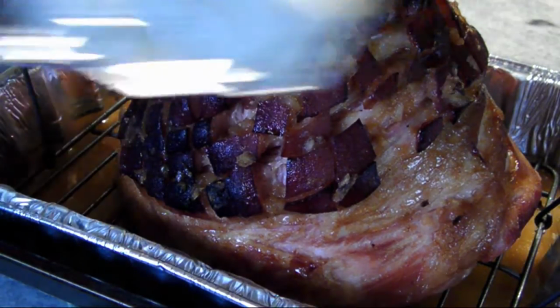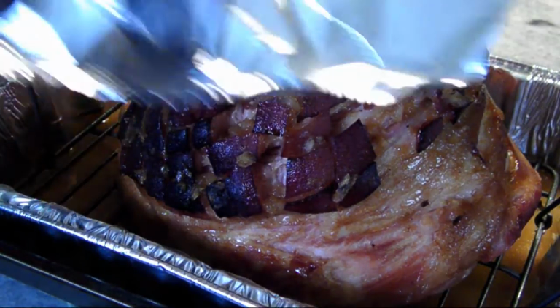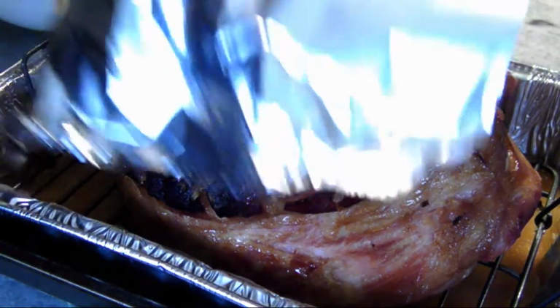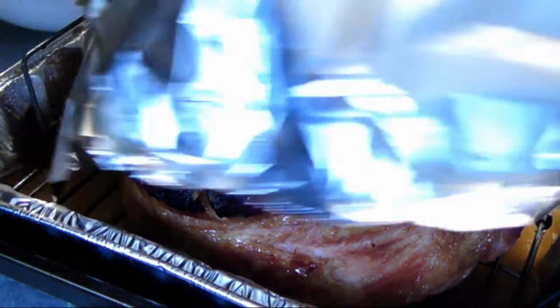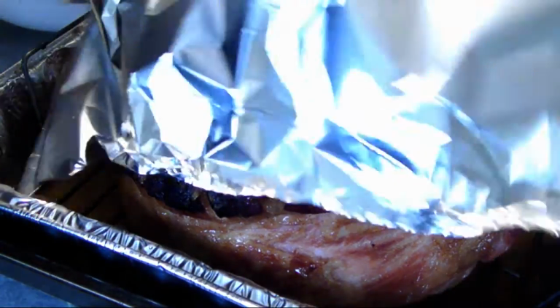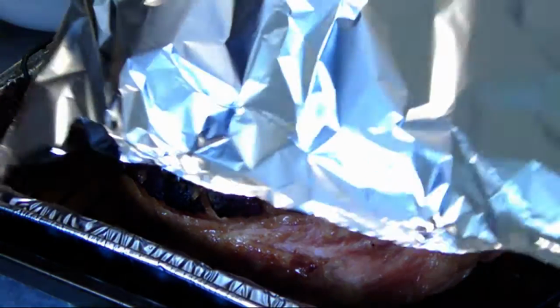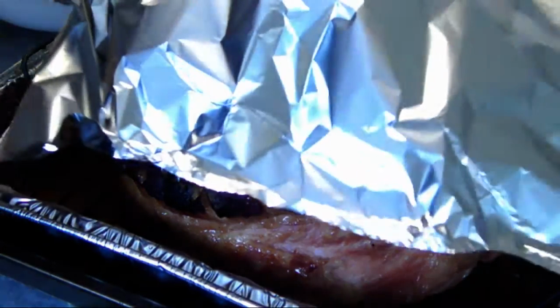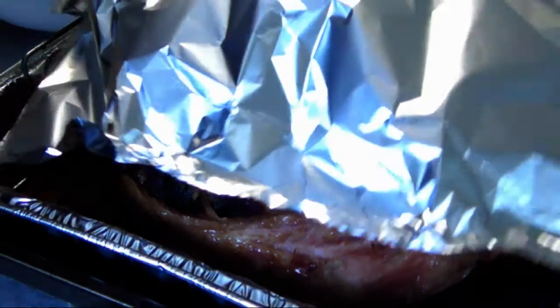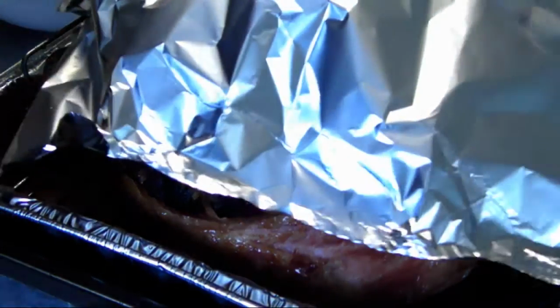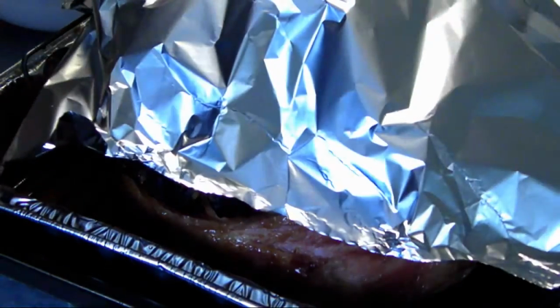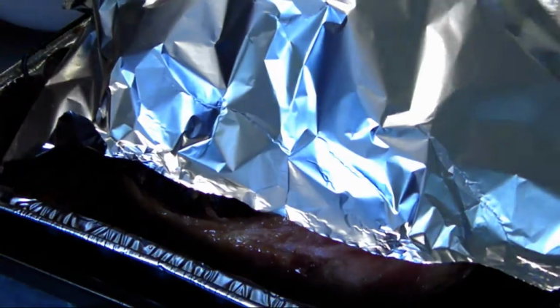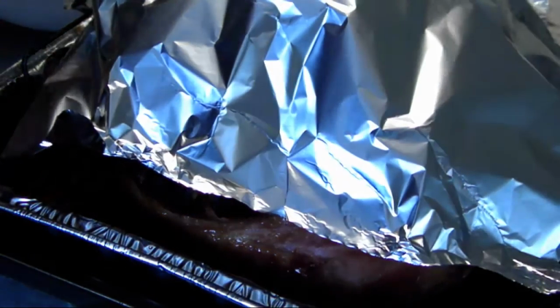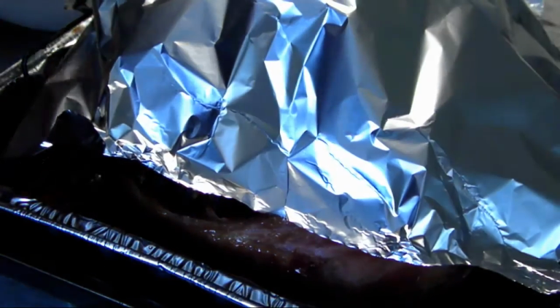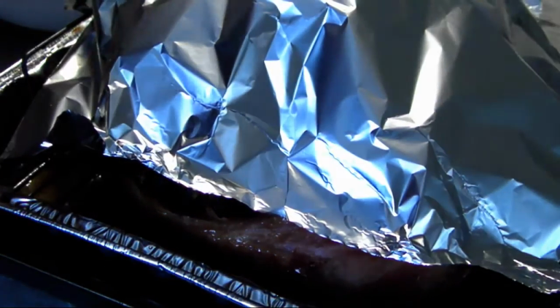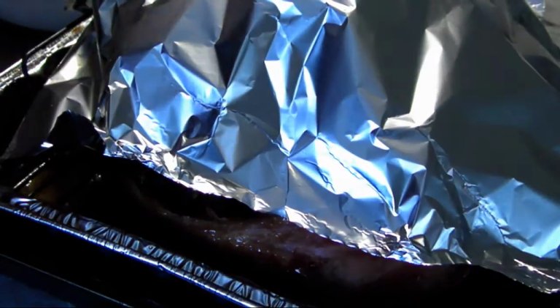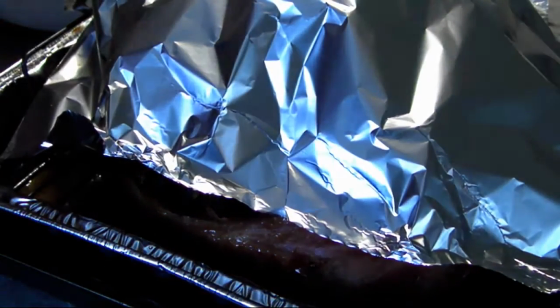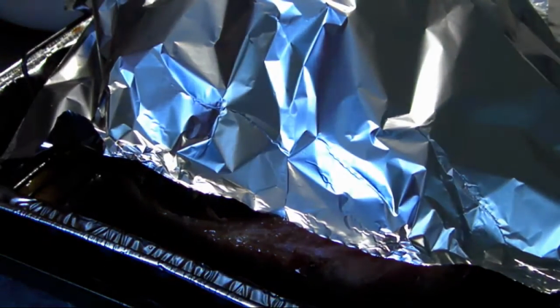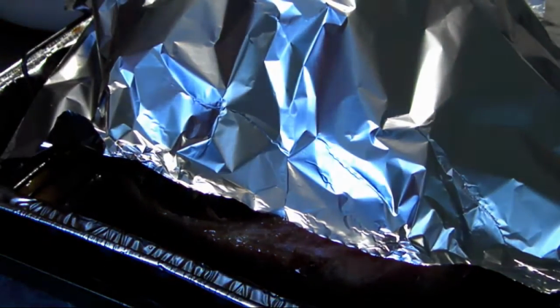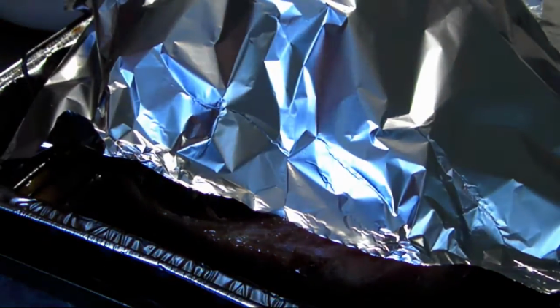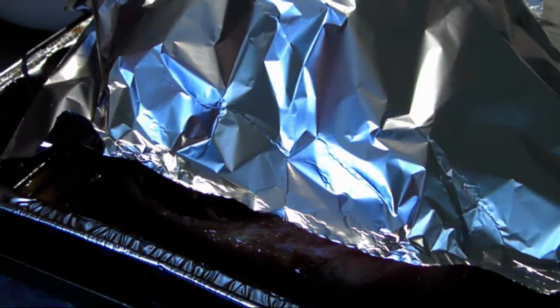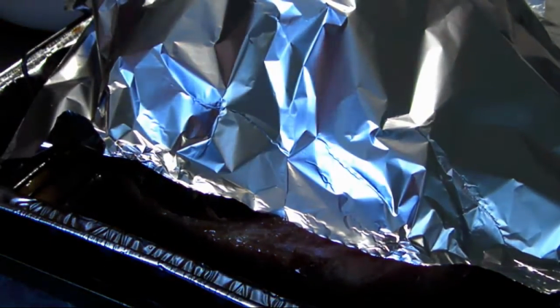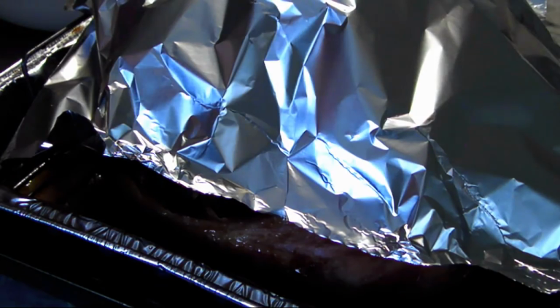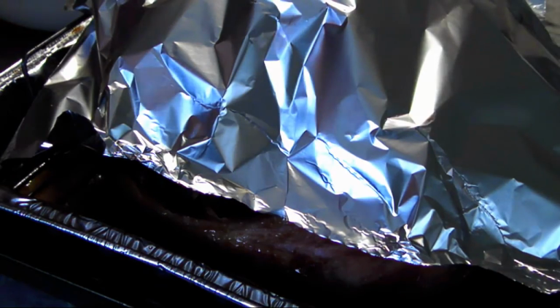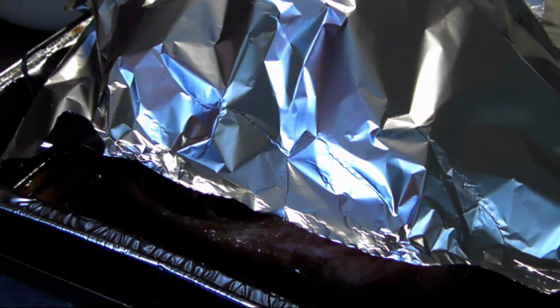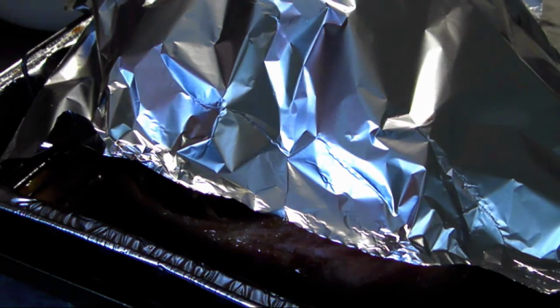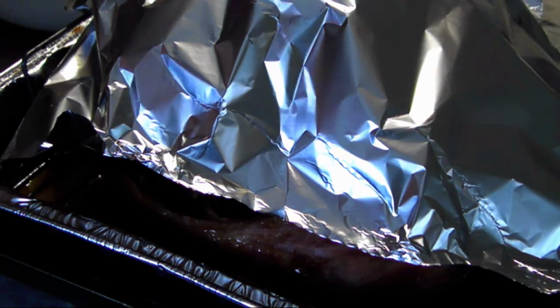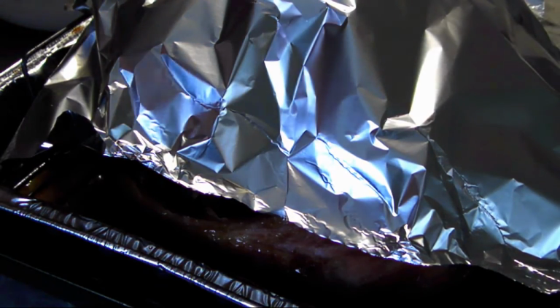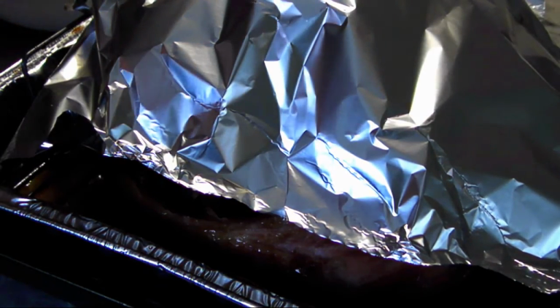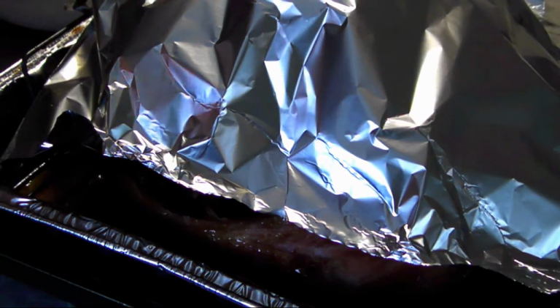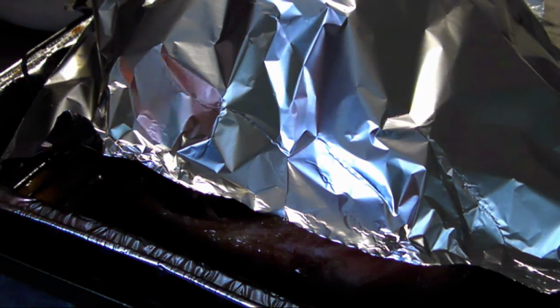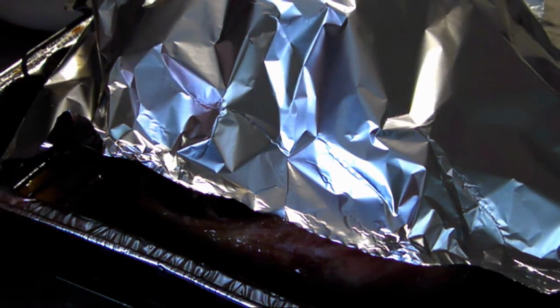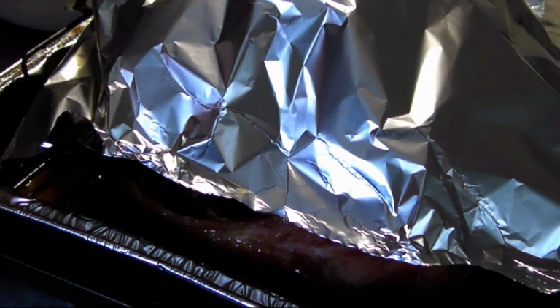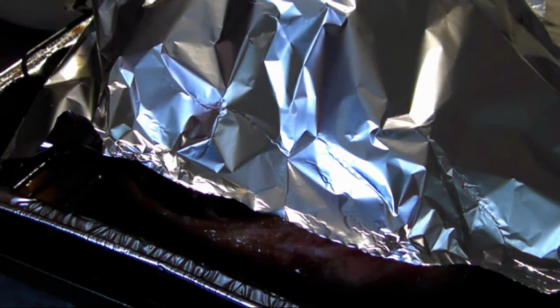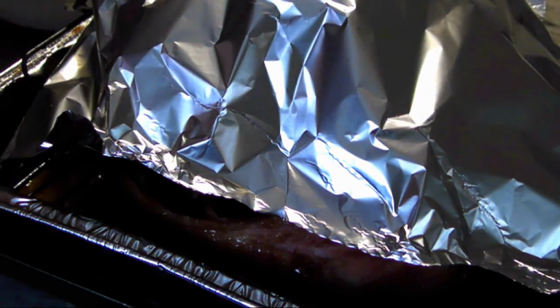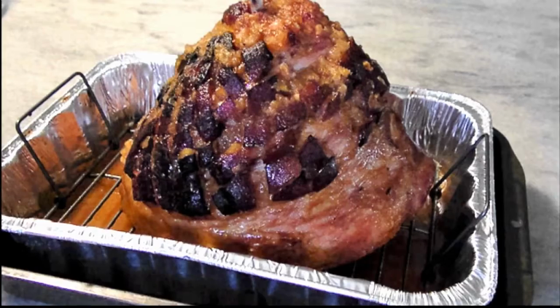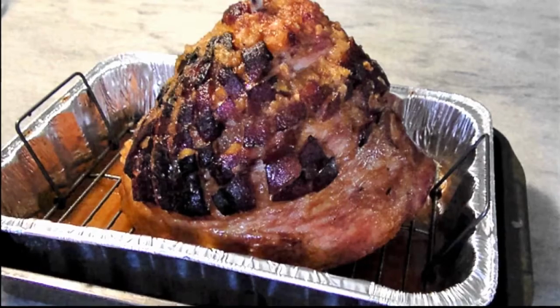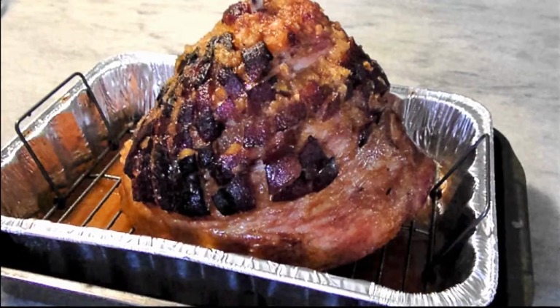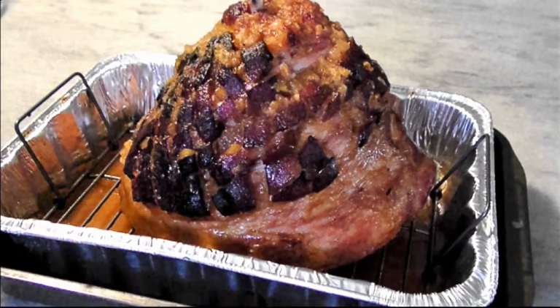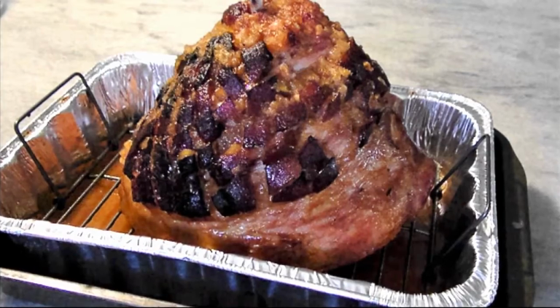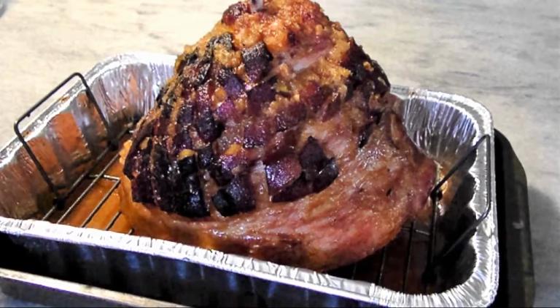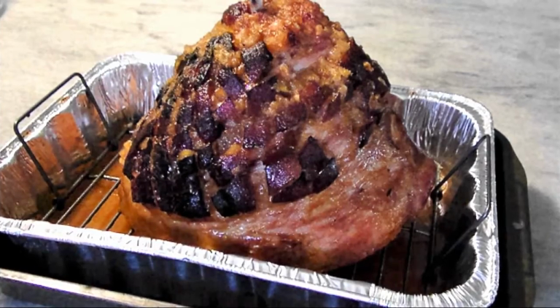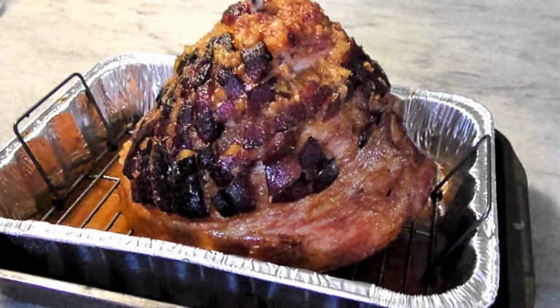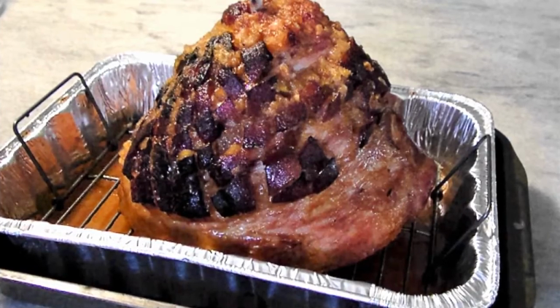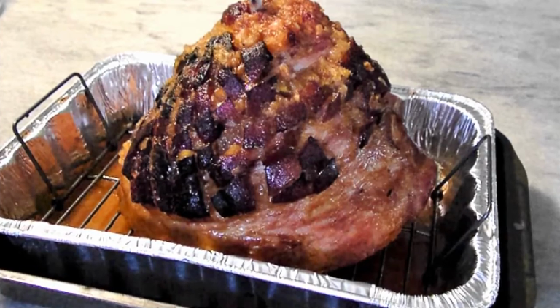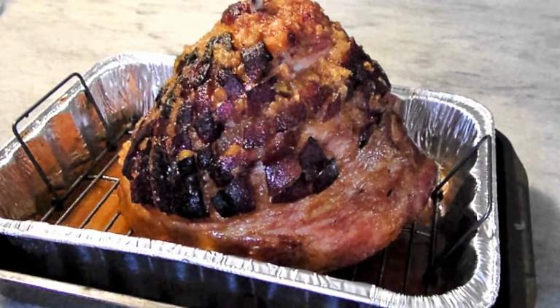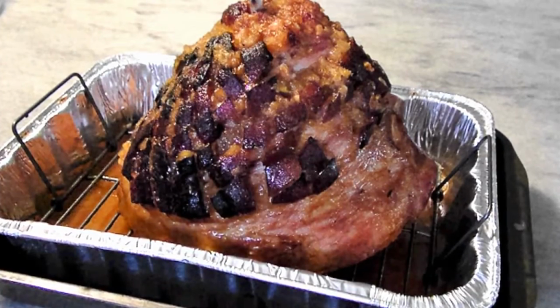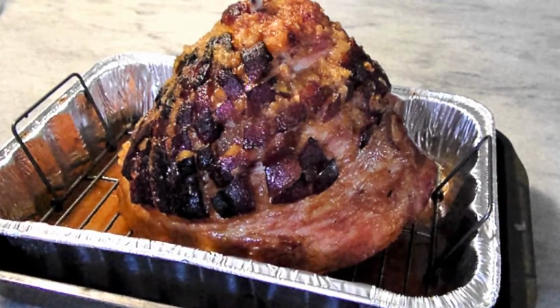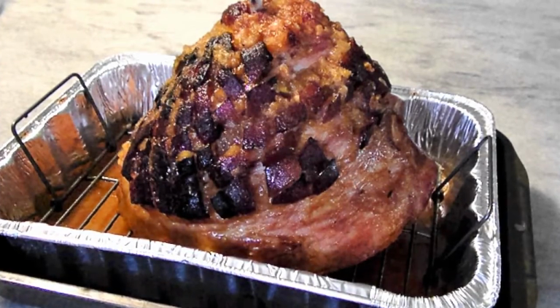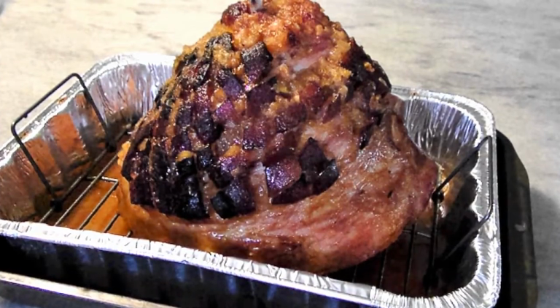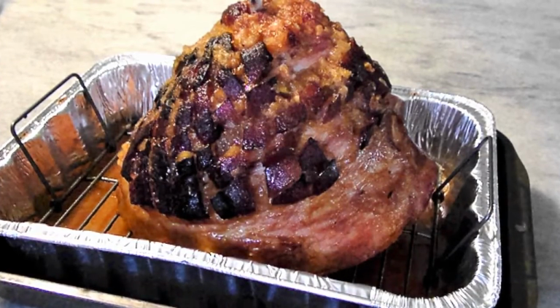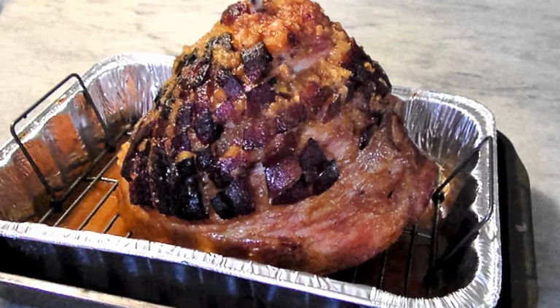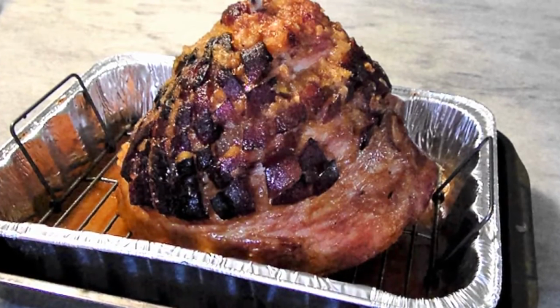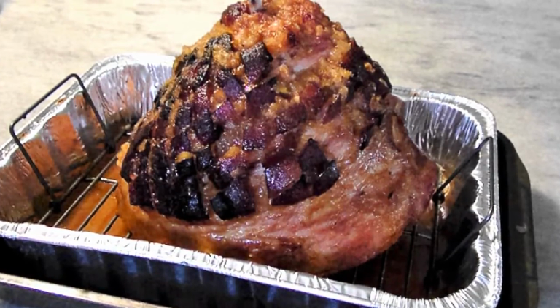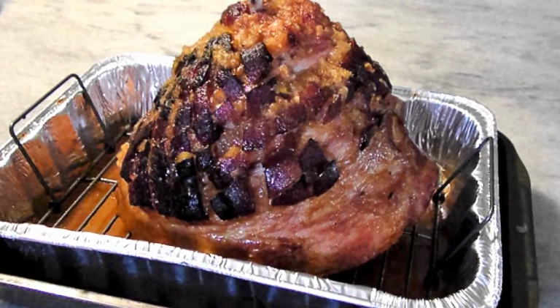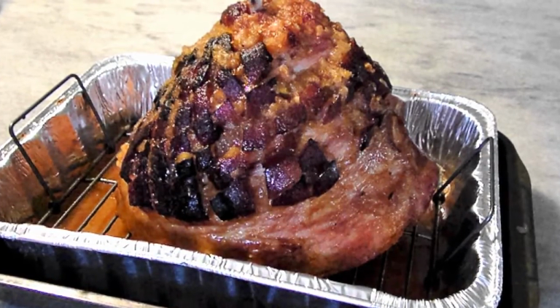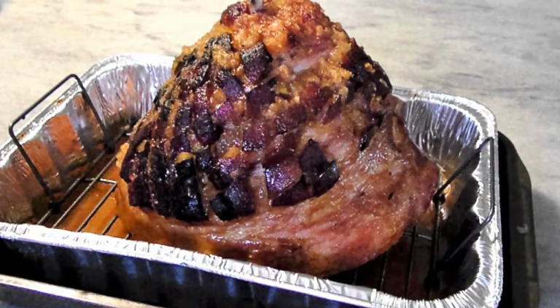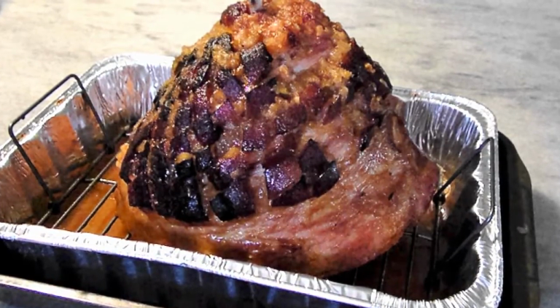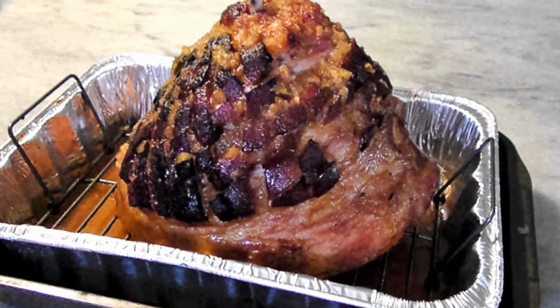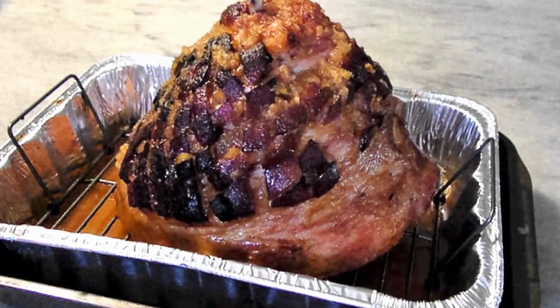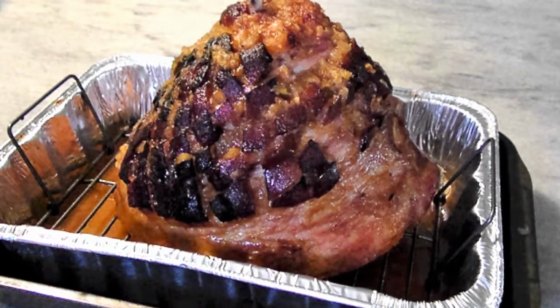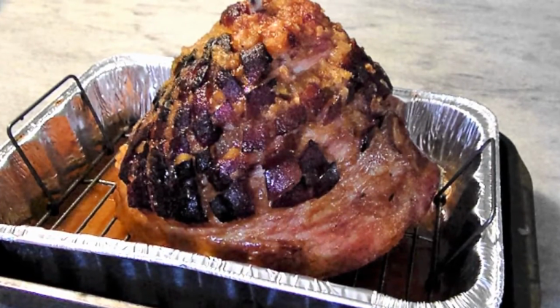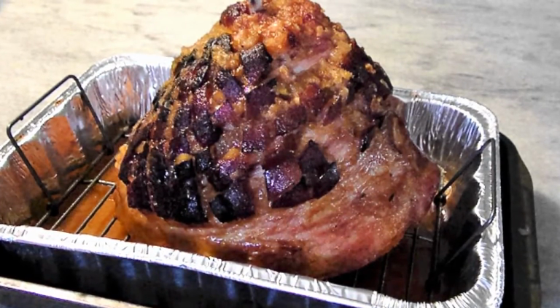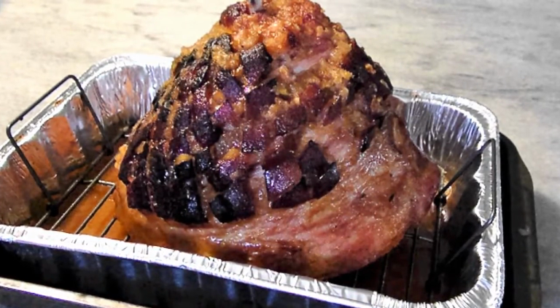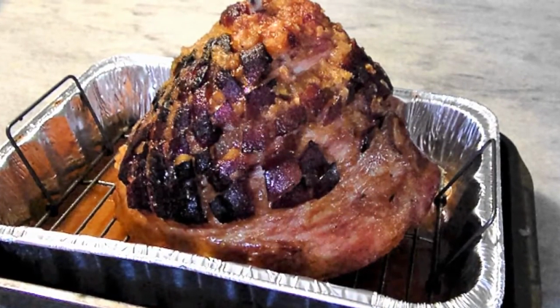If at any point it starts to get too dark, cover the ham with a tin foil tent to shield it from burning as it finishes. I typically let it rest for 20 minutes before carving.